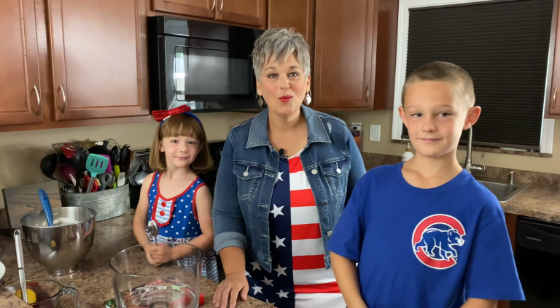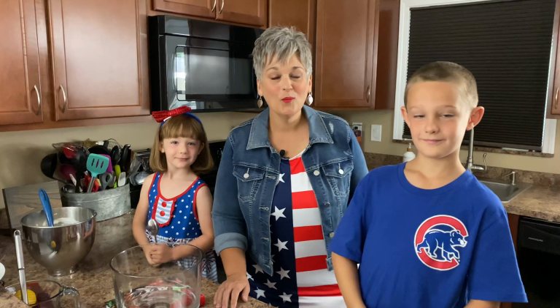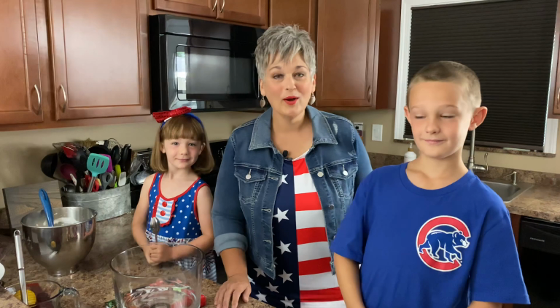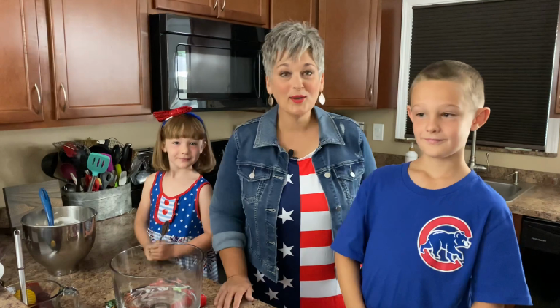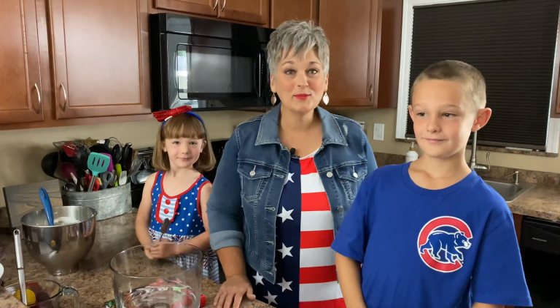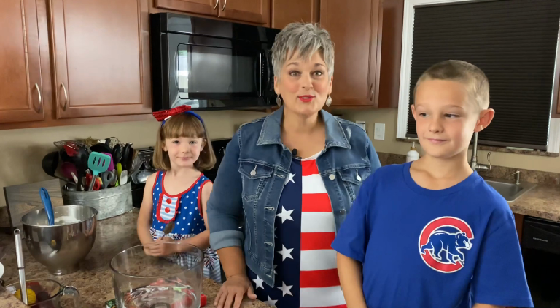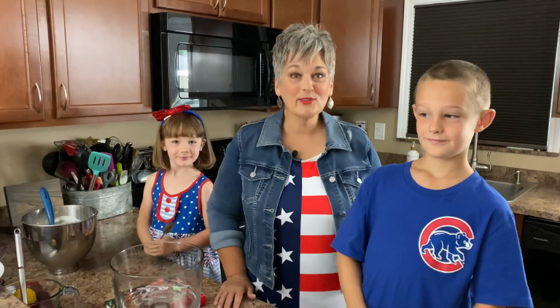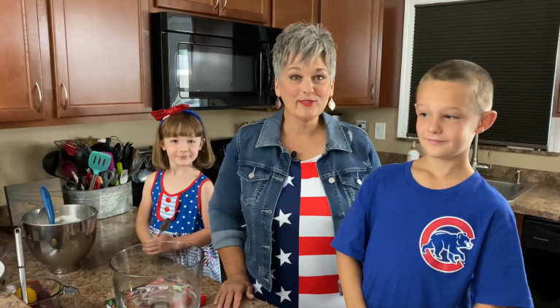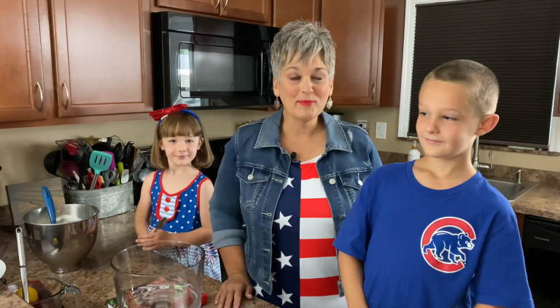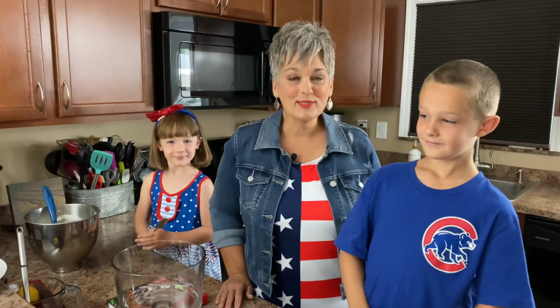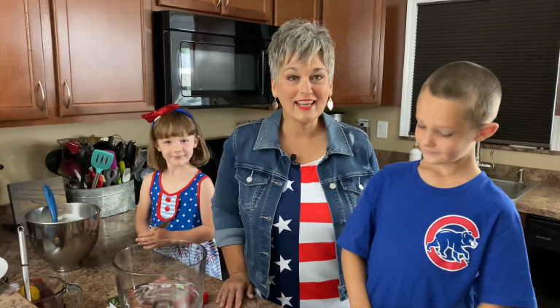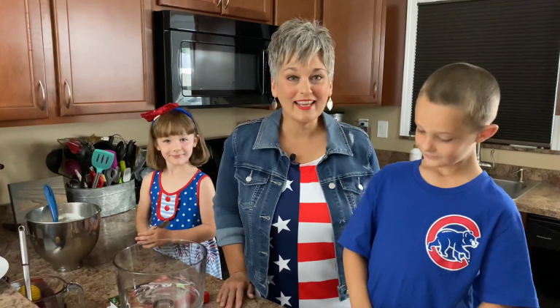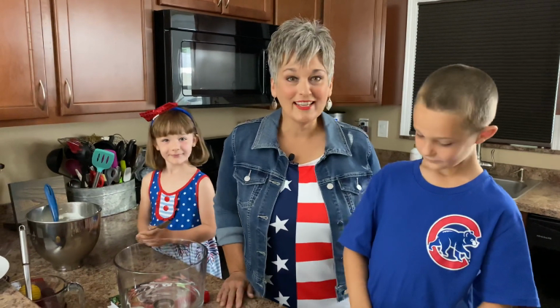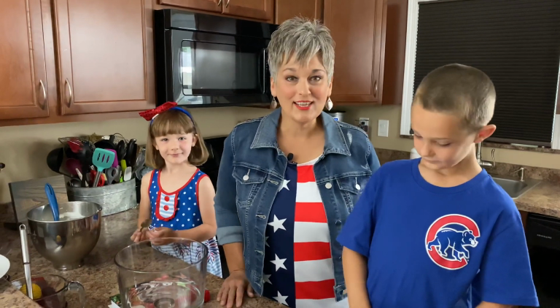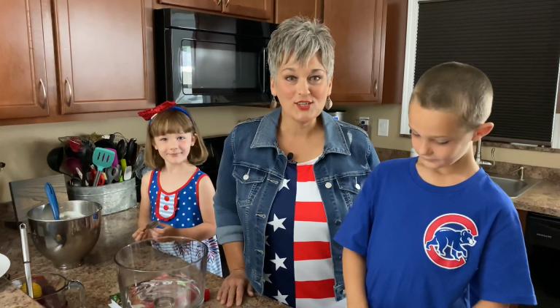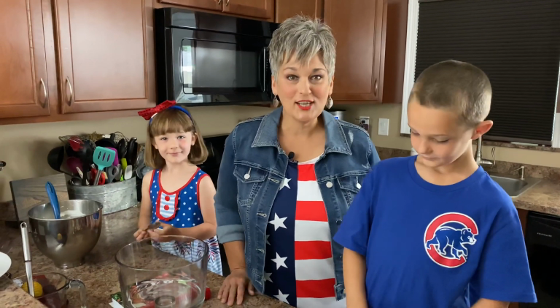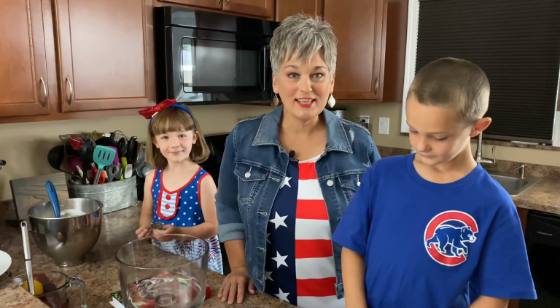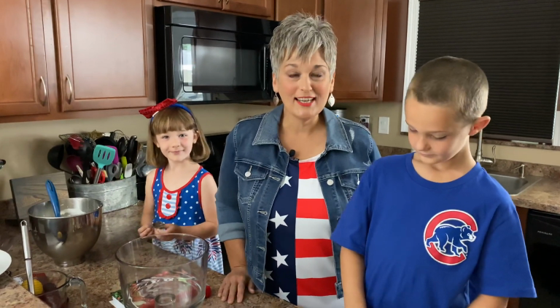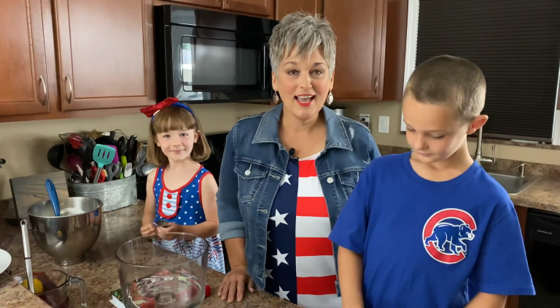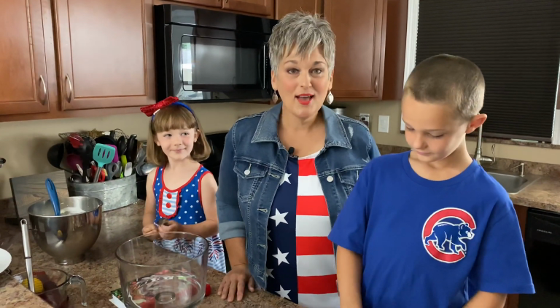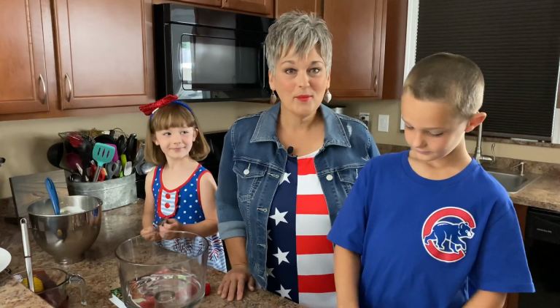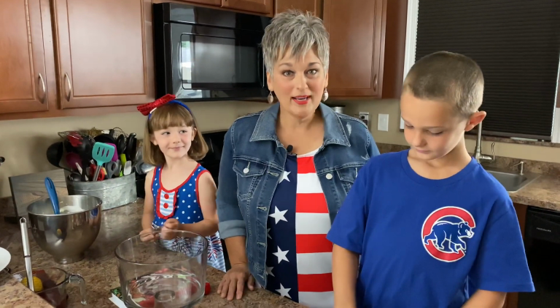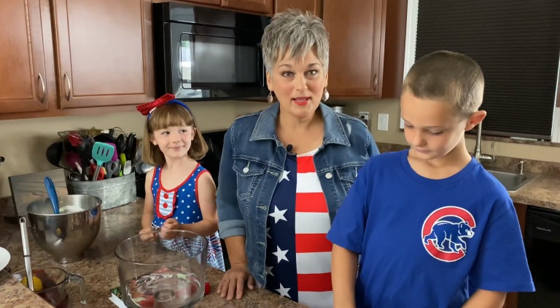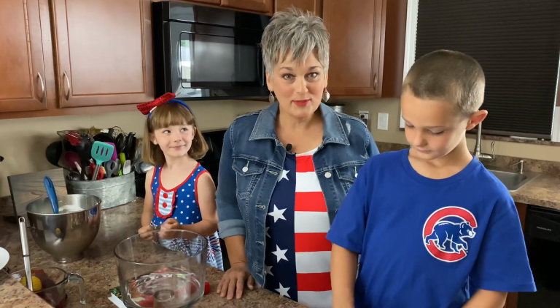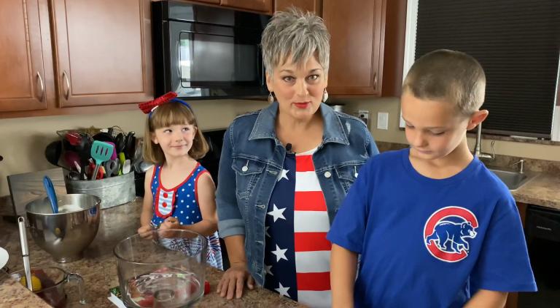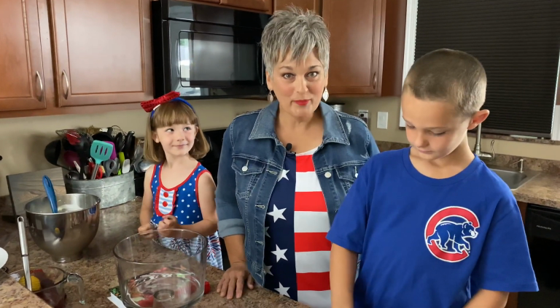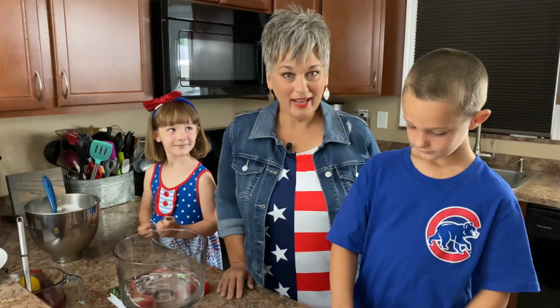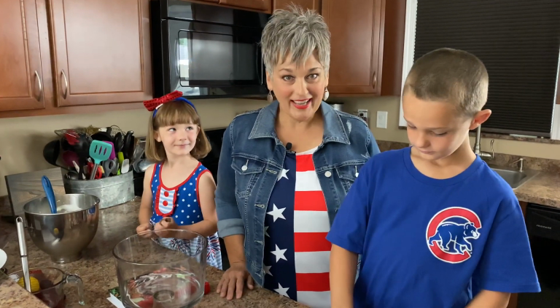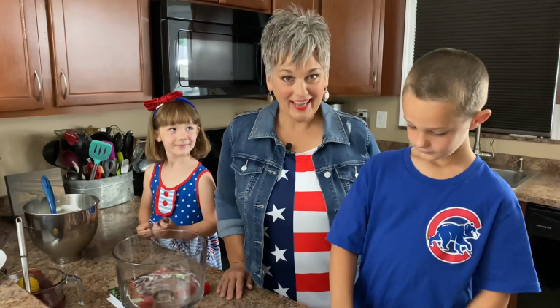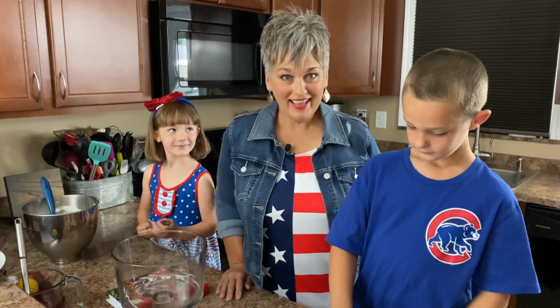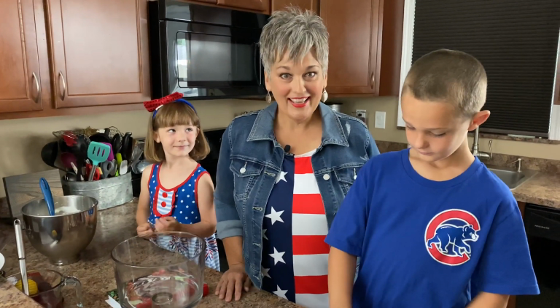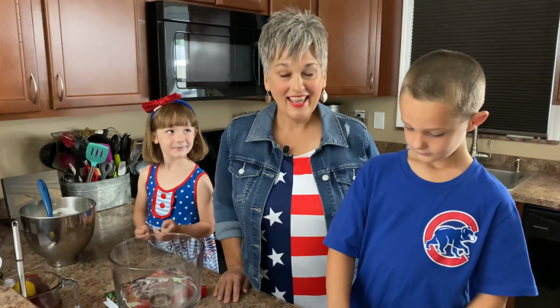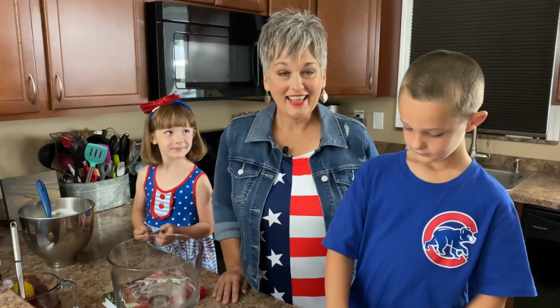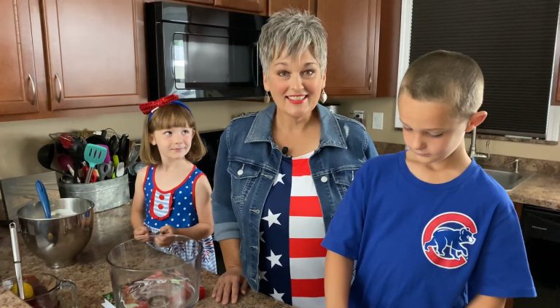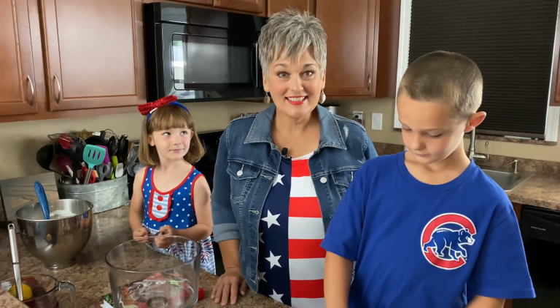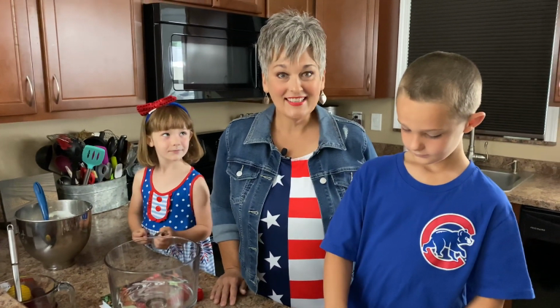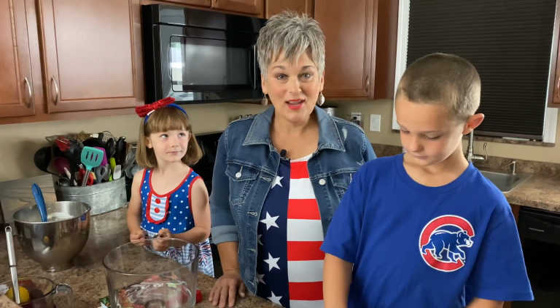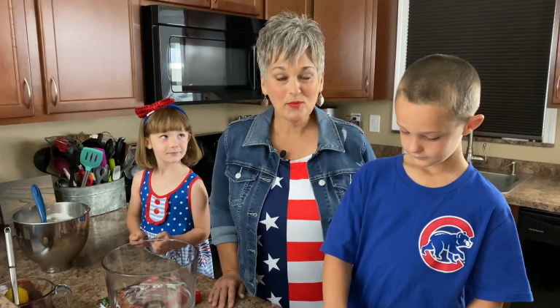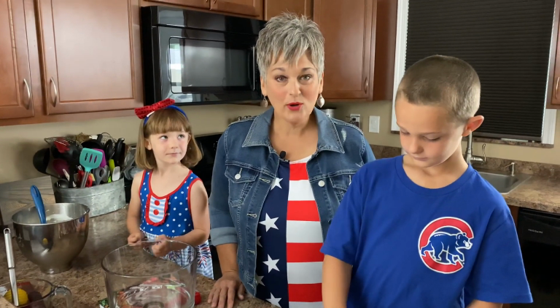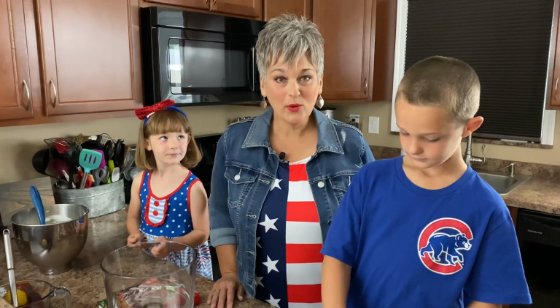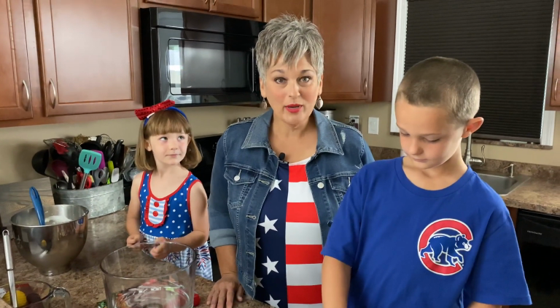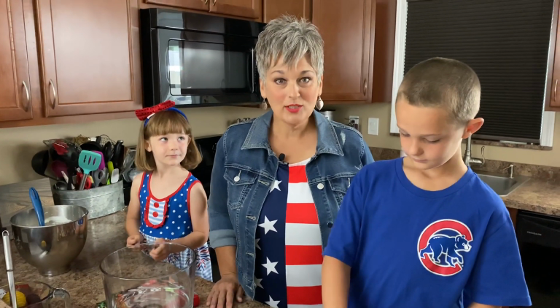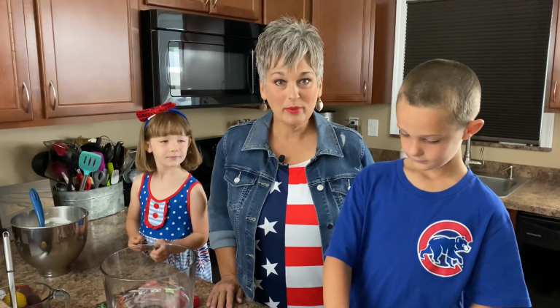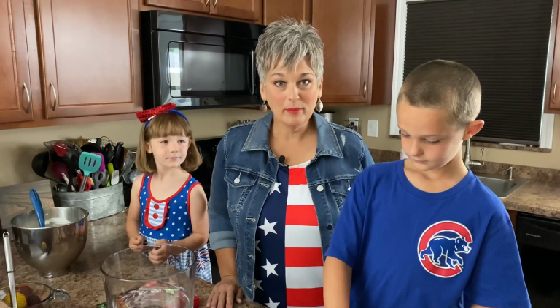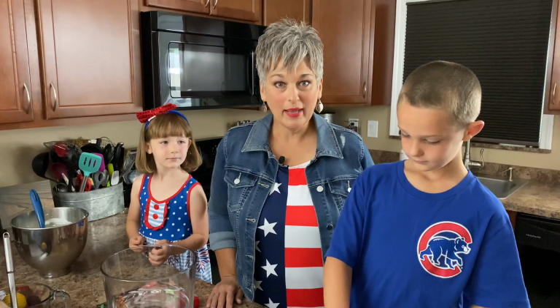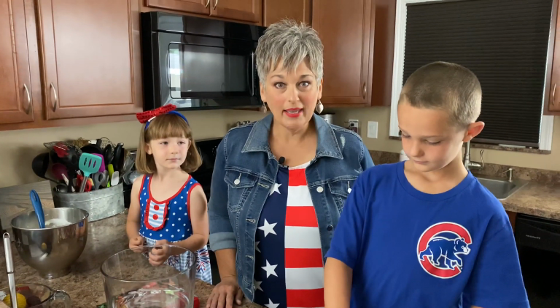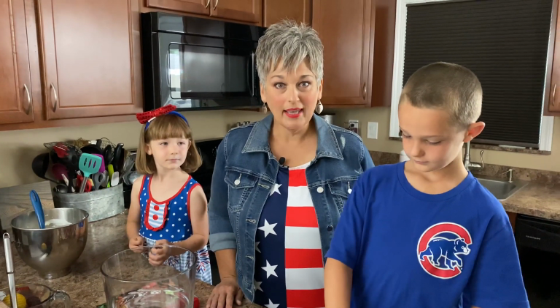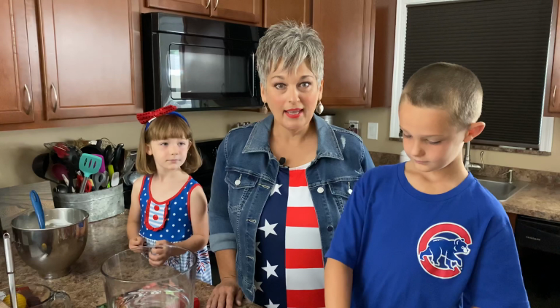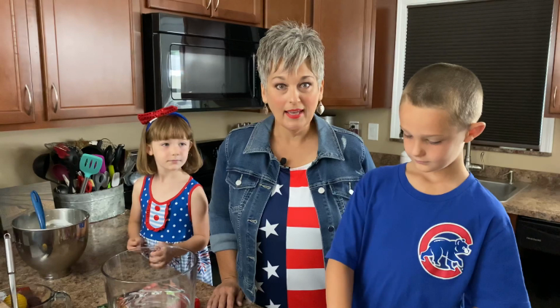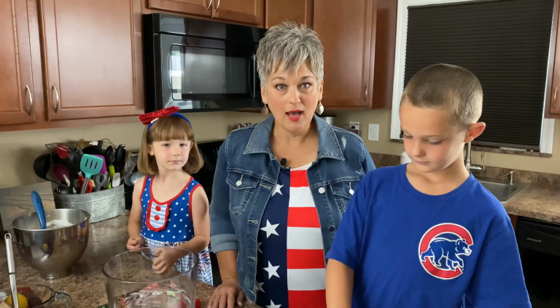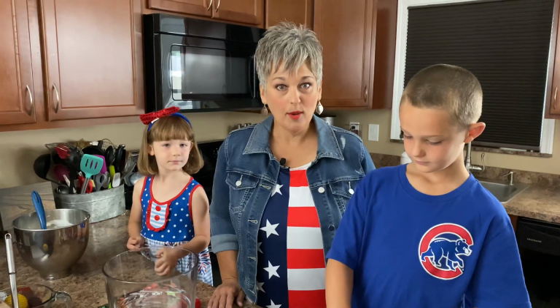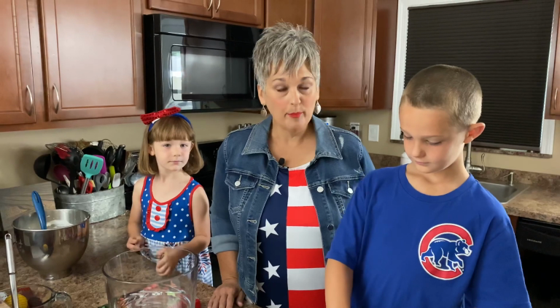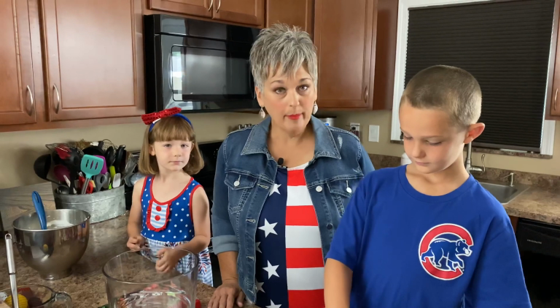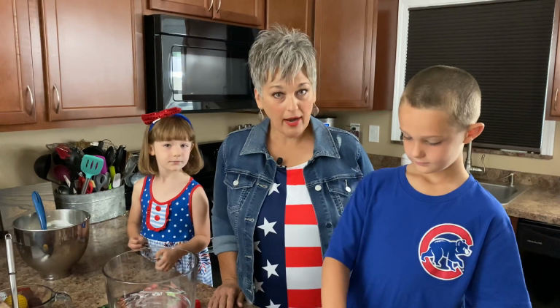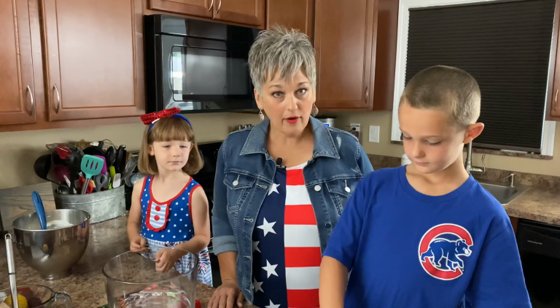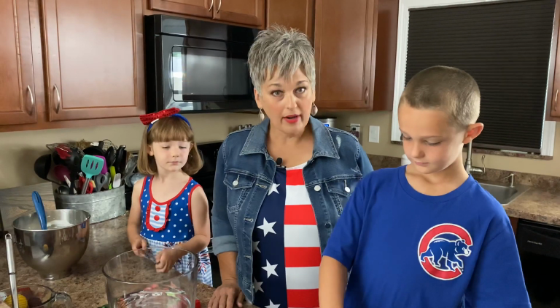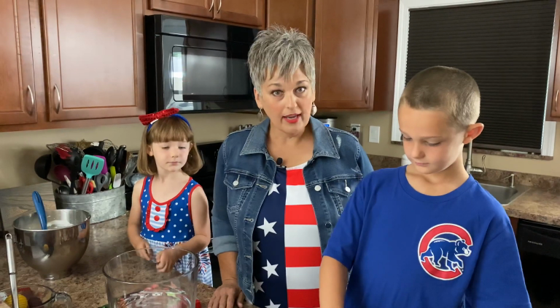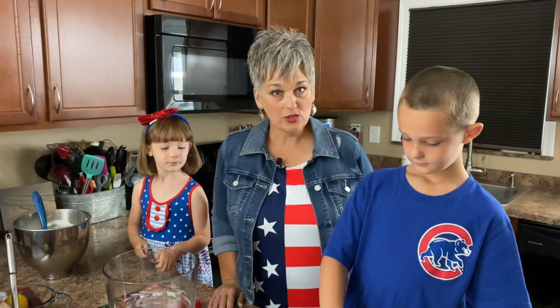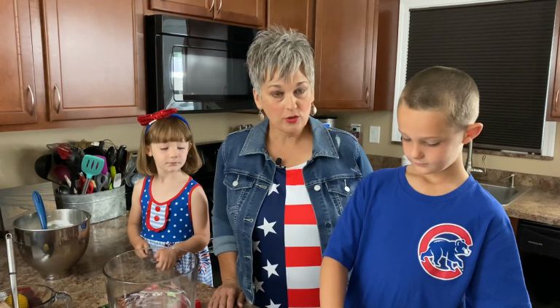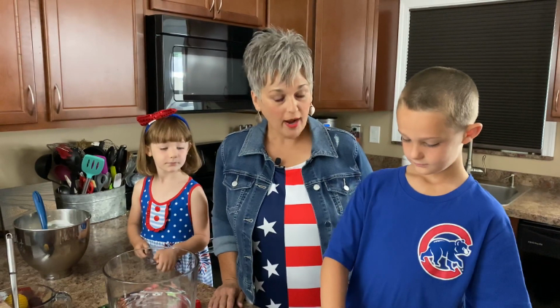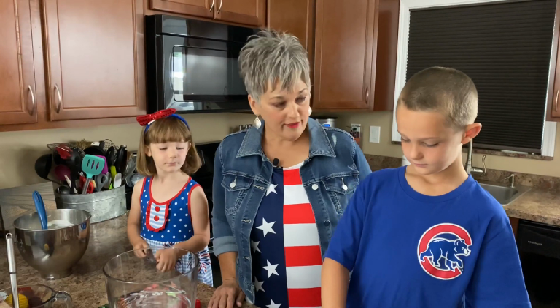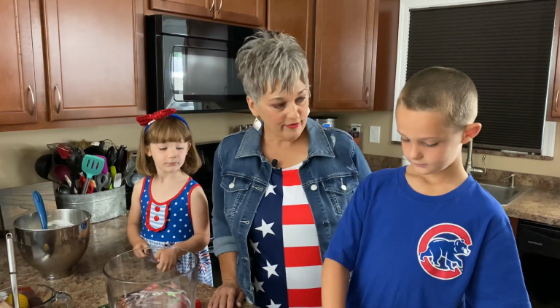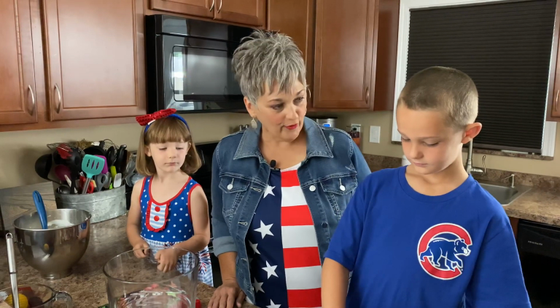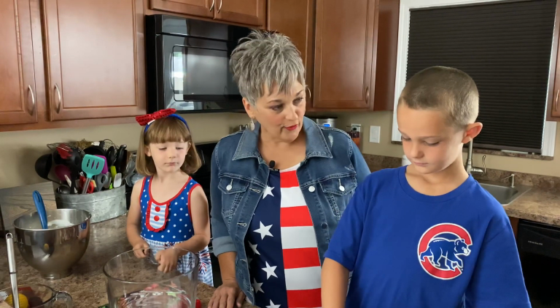Welcome to the Farmstand Kitchen. My name is Rebecca and today we're going to be making a berry trifle.